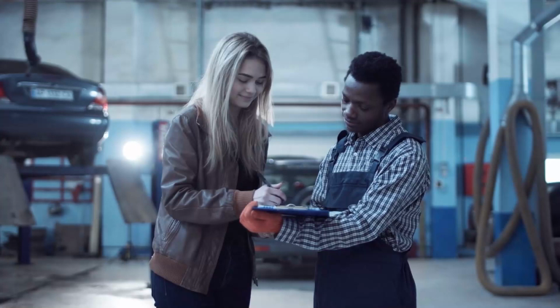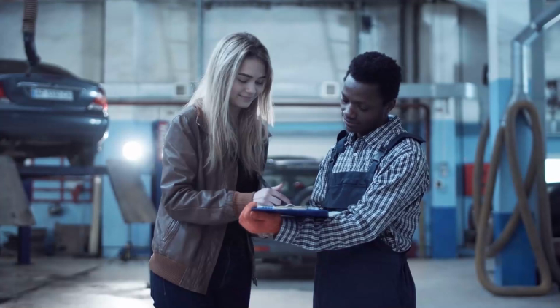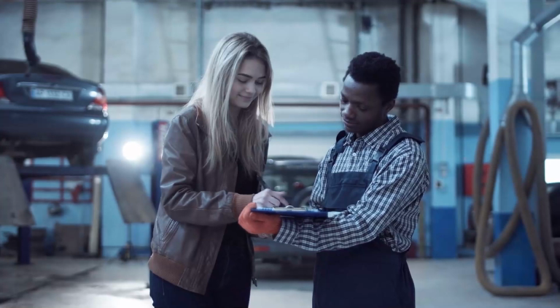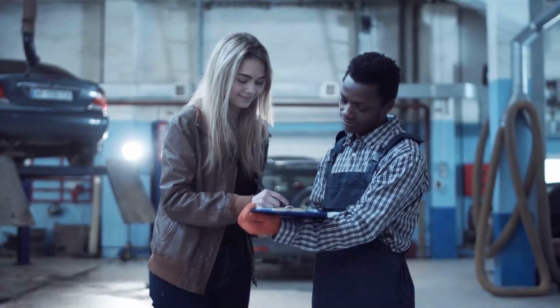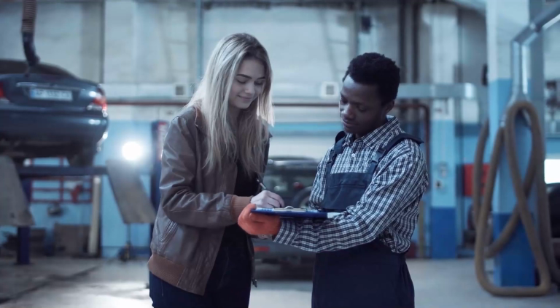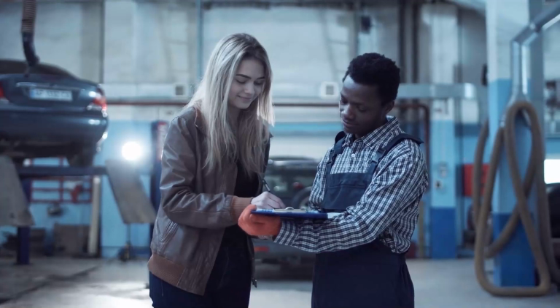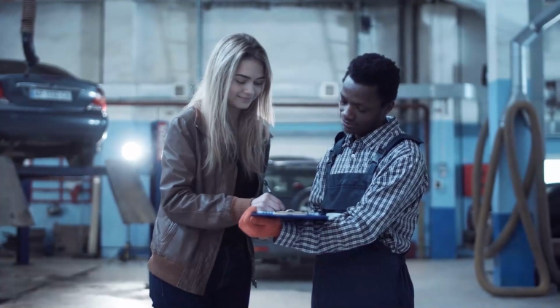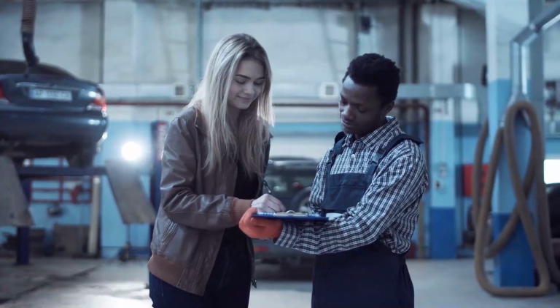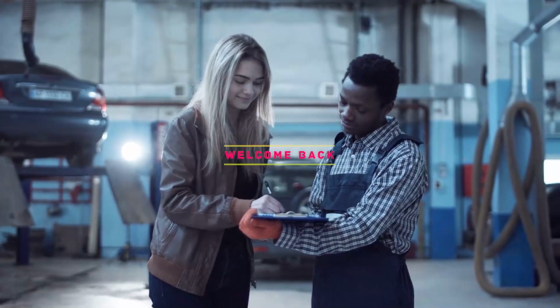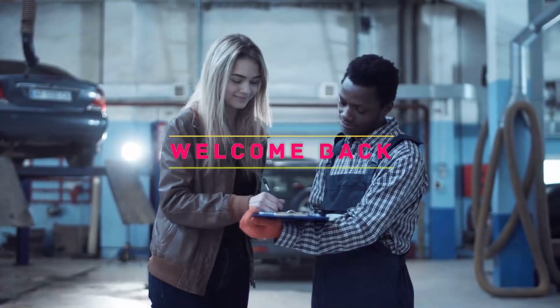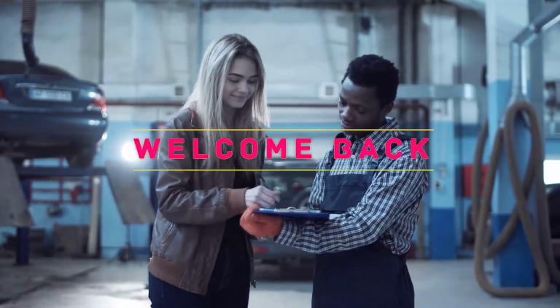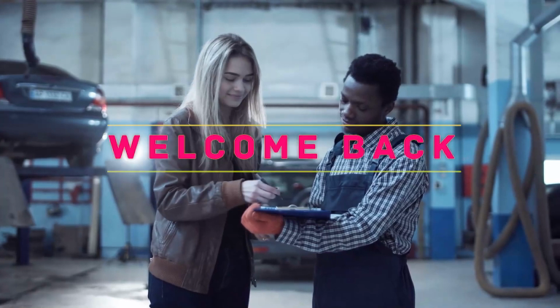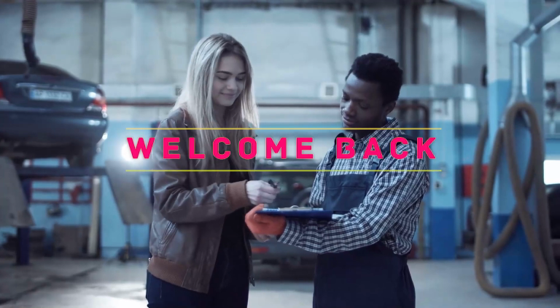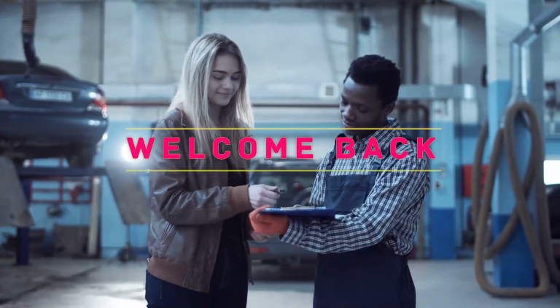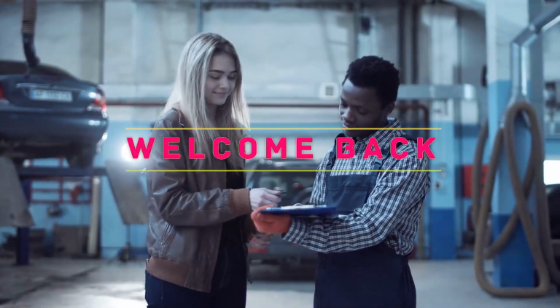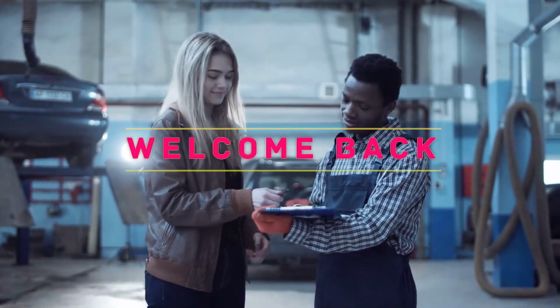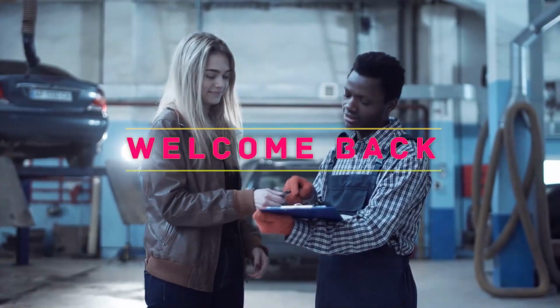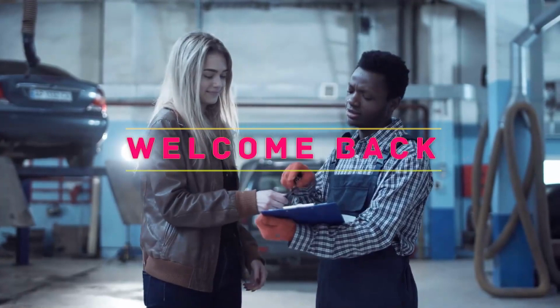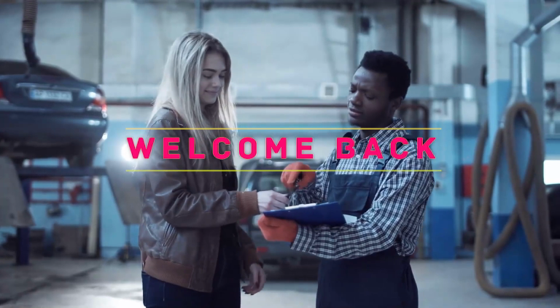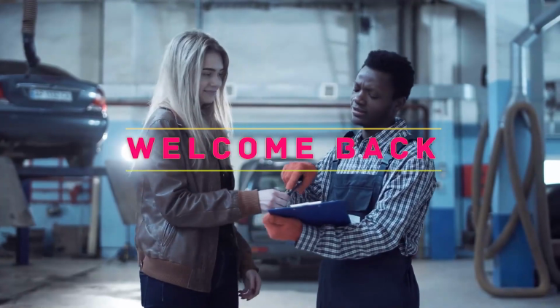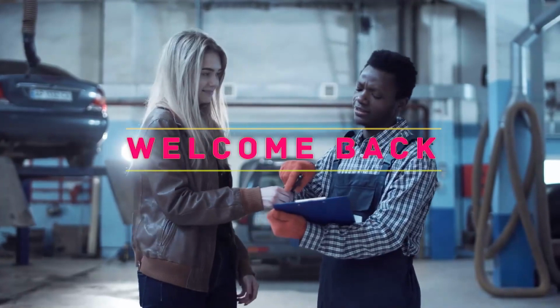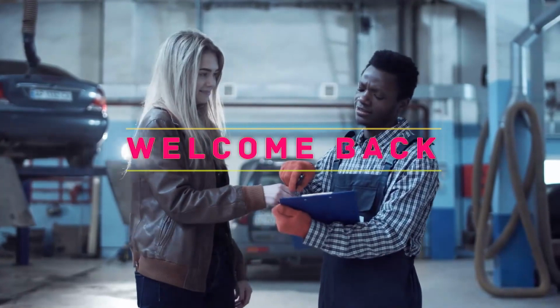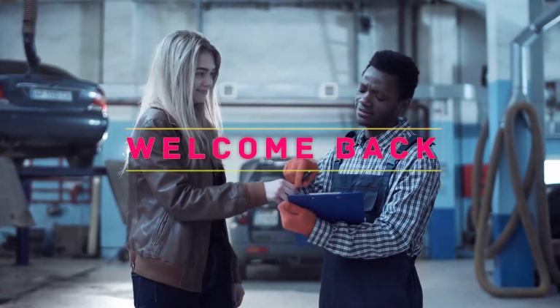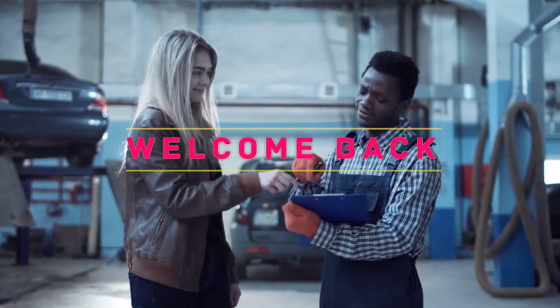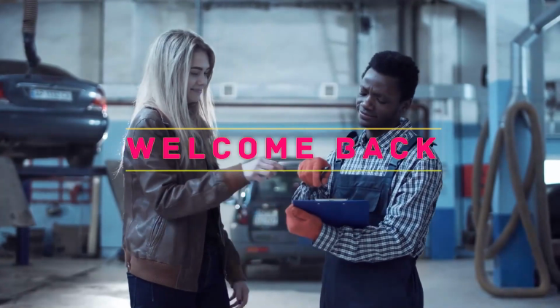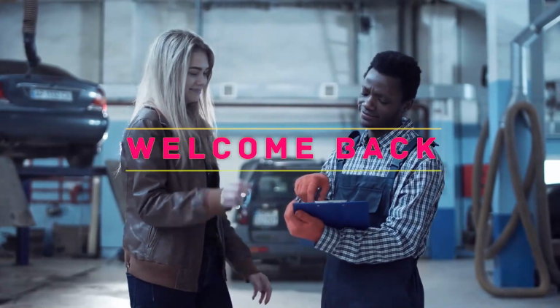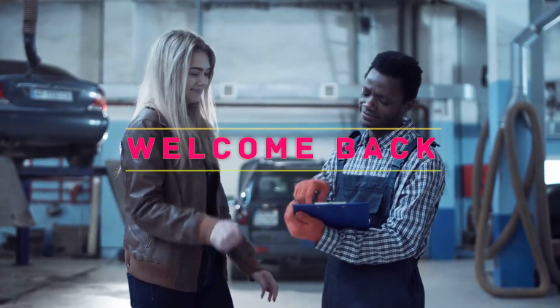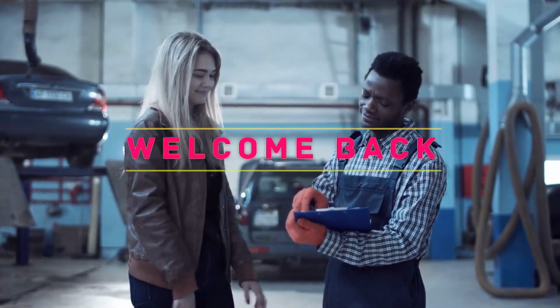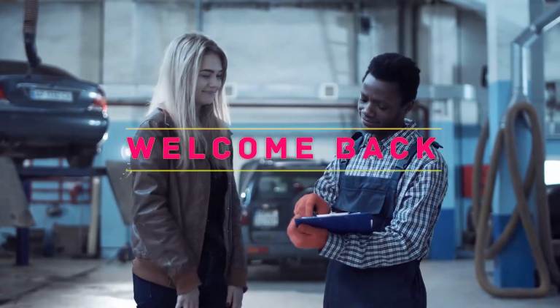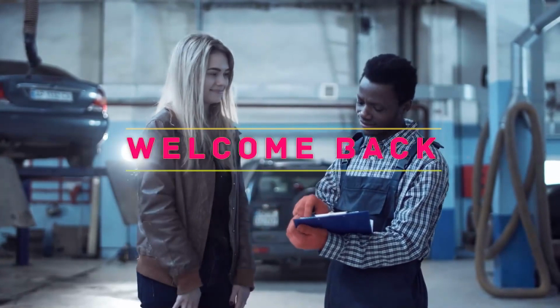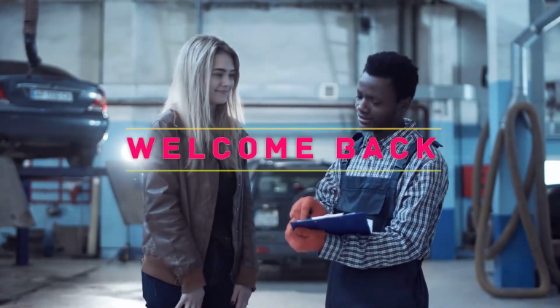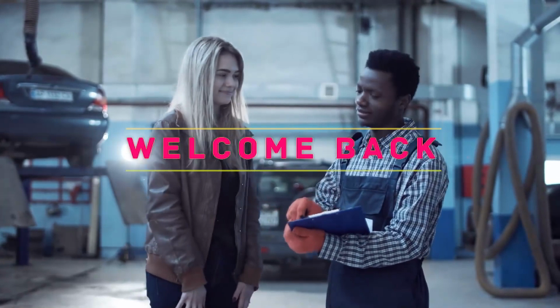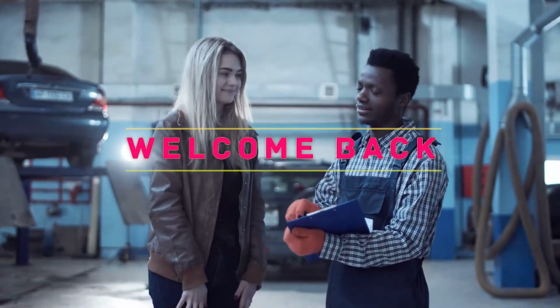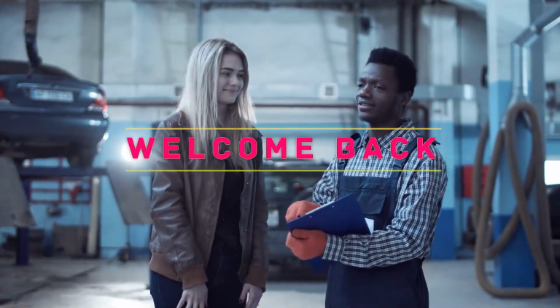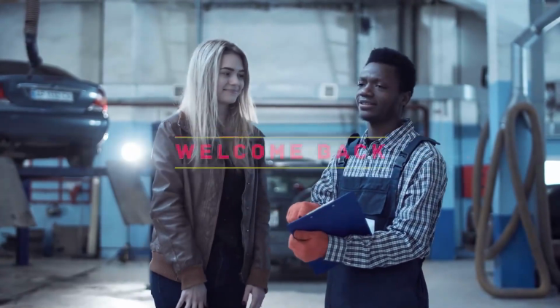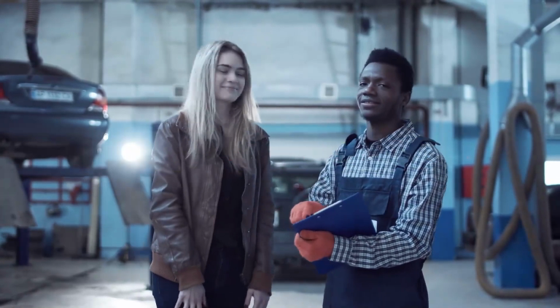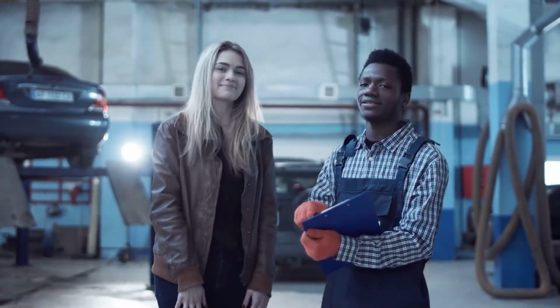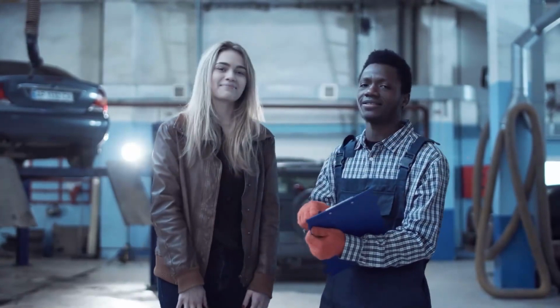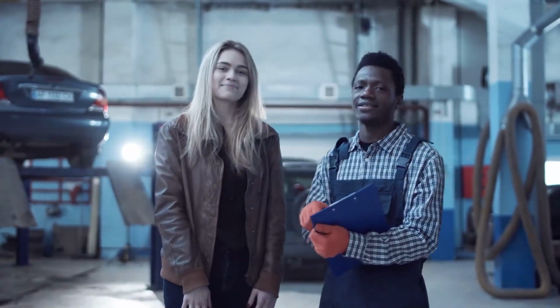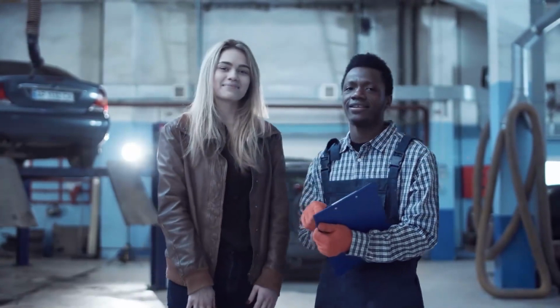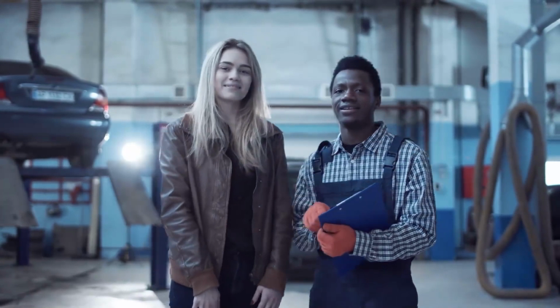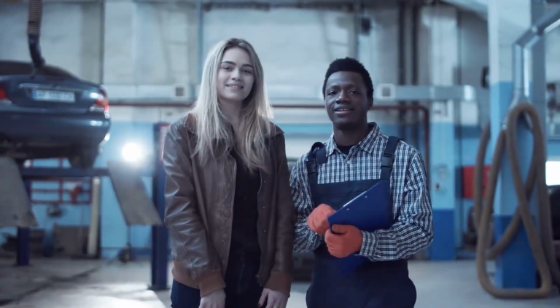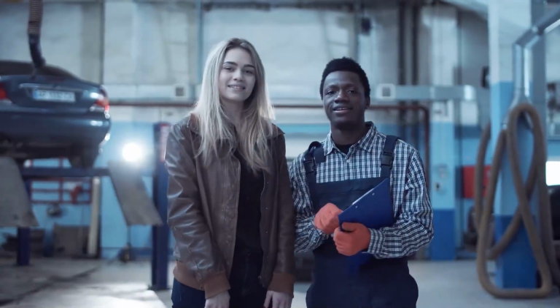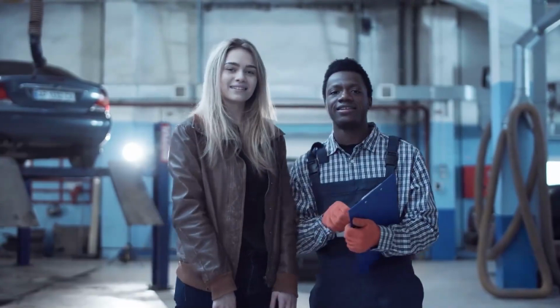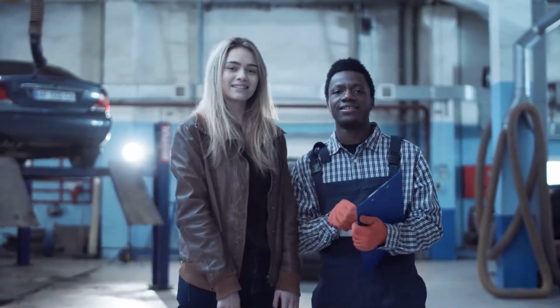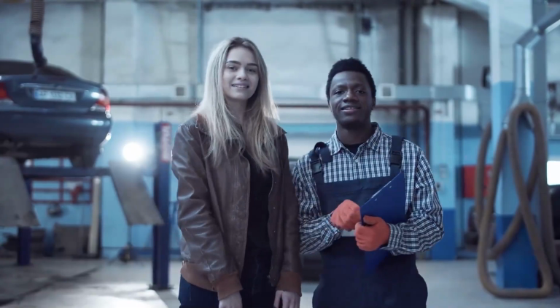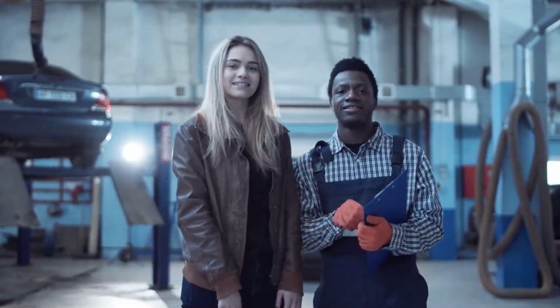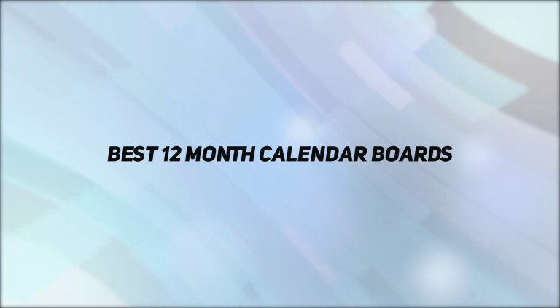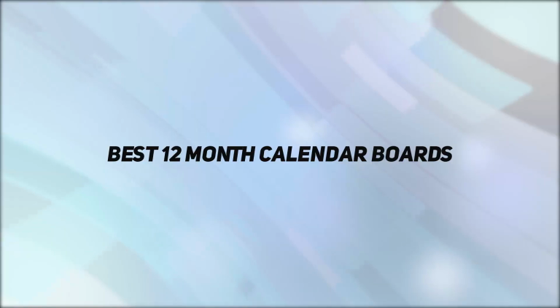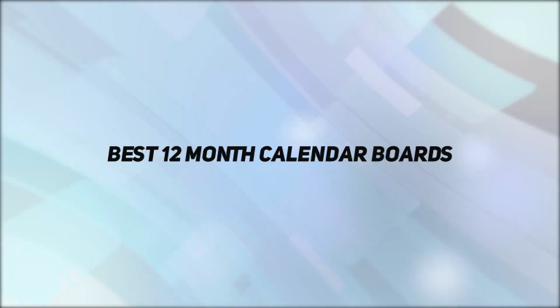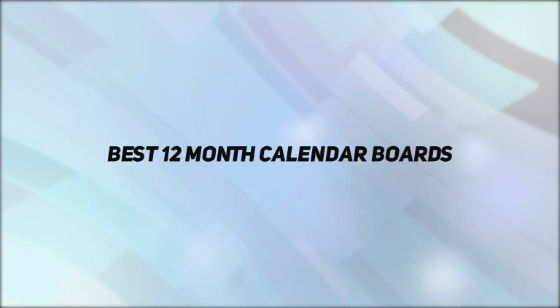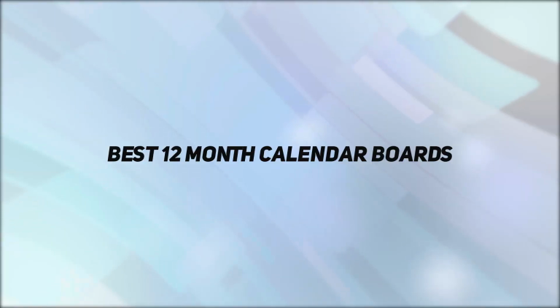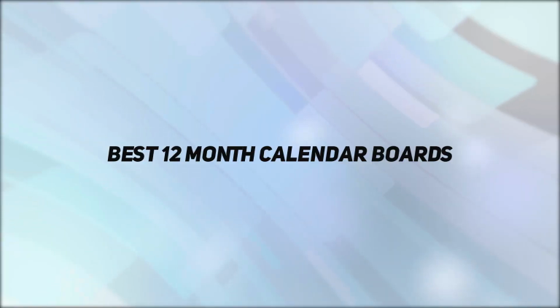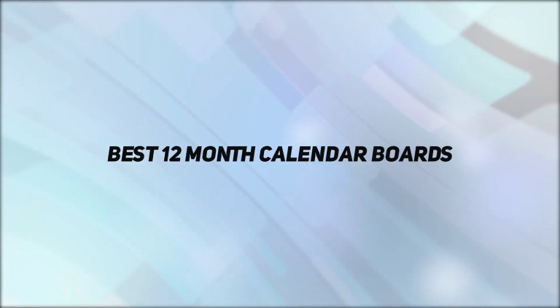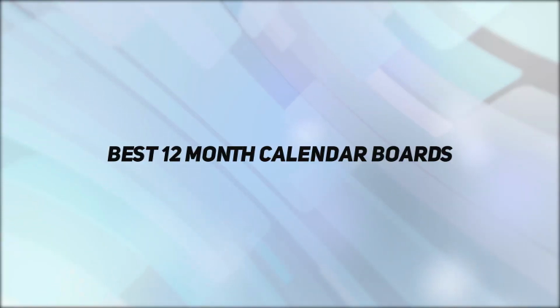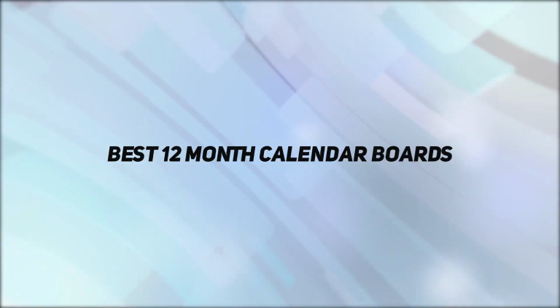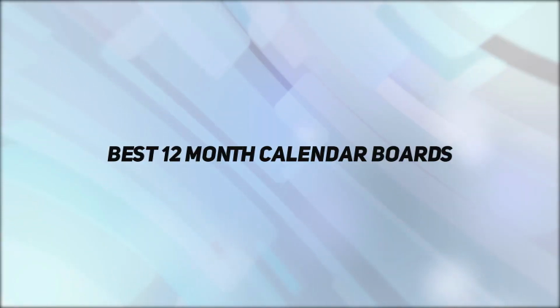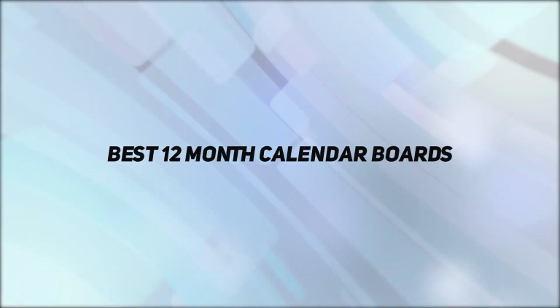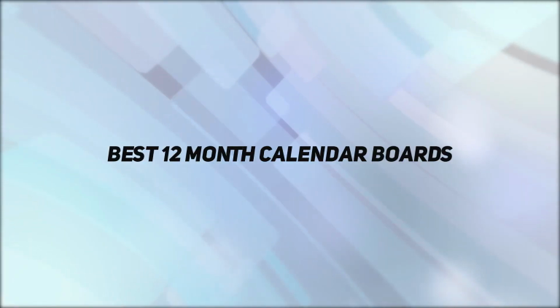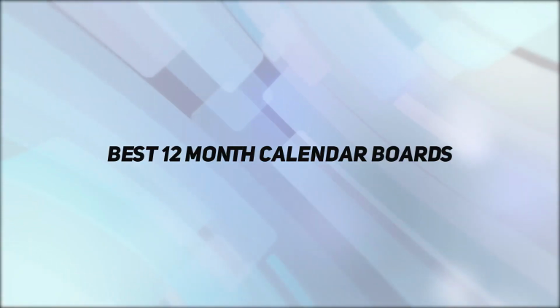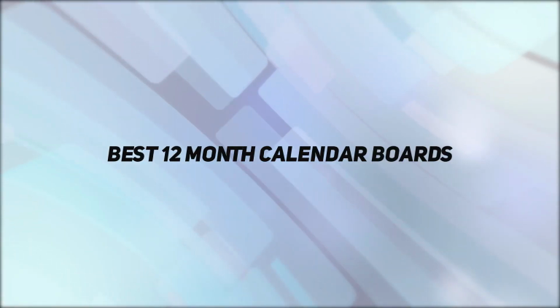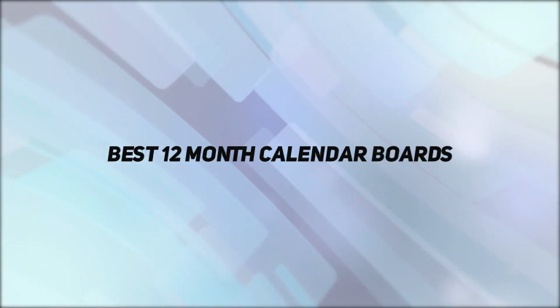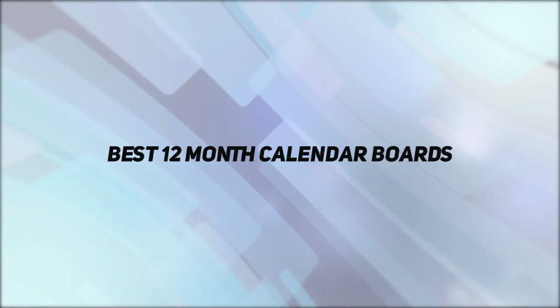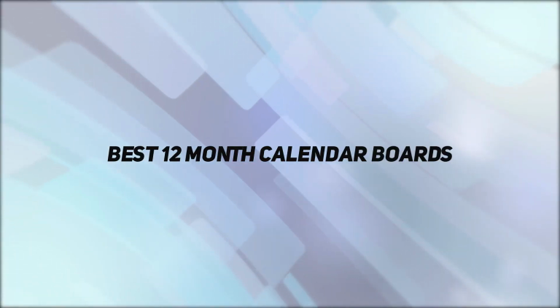Hey, welcome back to my channel. In this video I'm gonna talk about the top five best 12-month calendar boards.